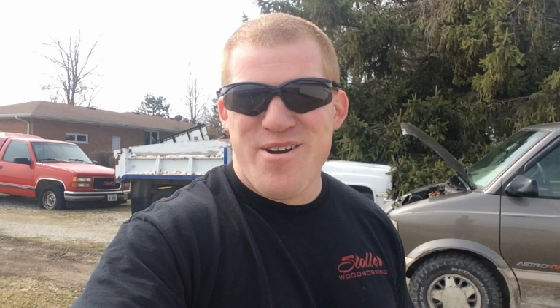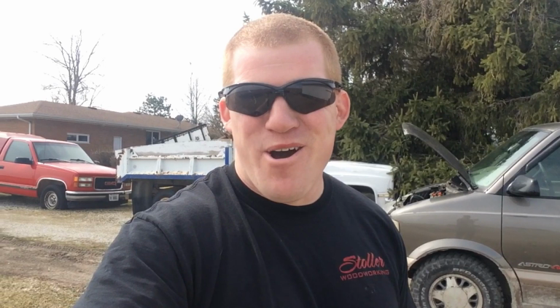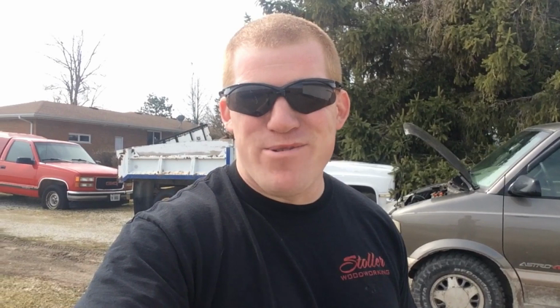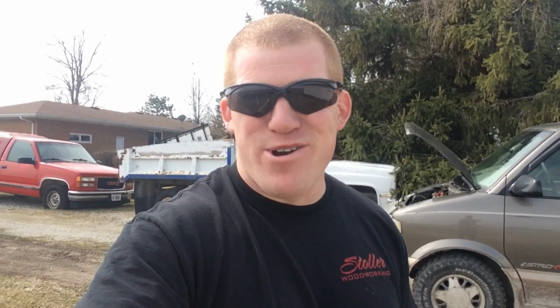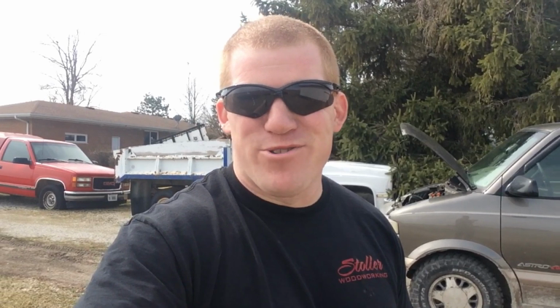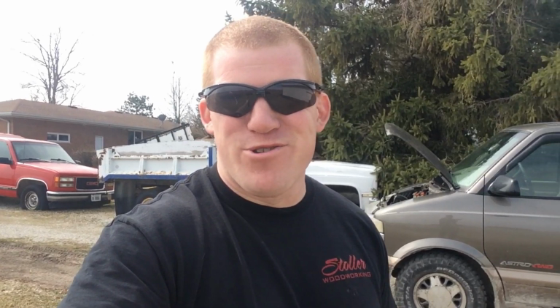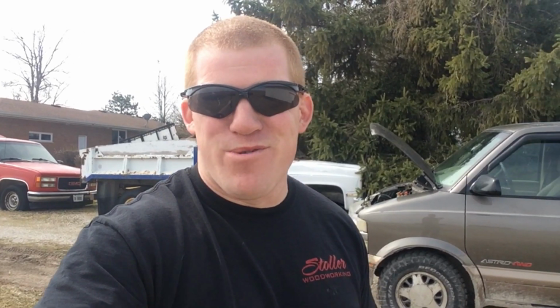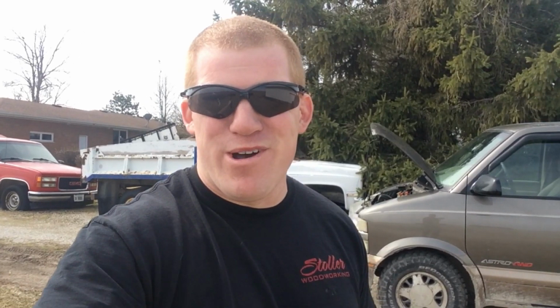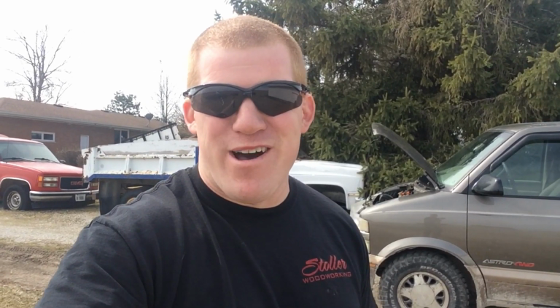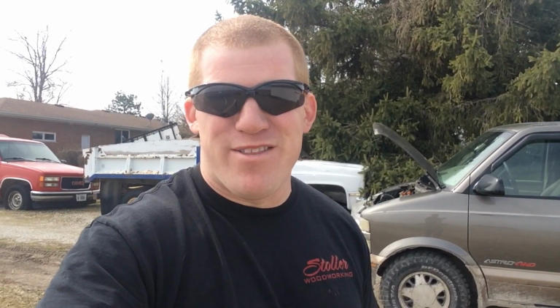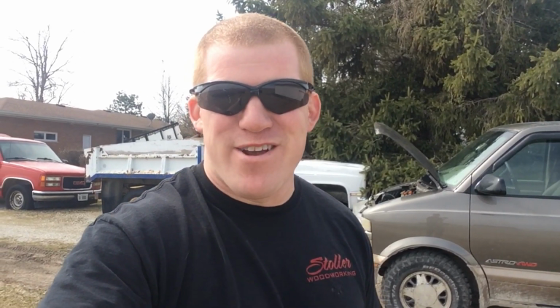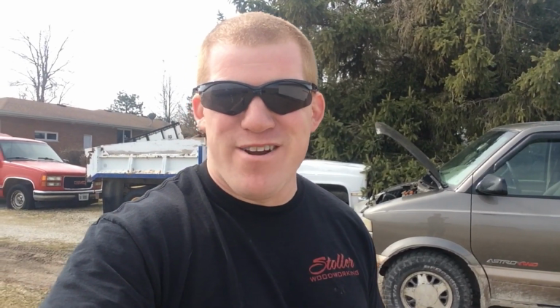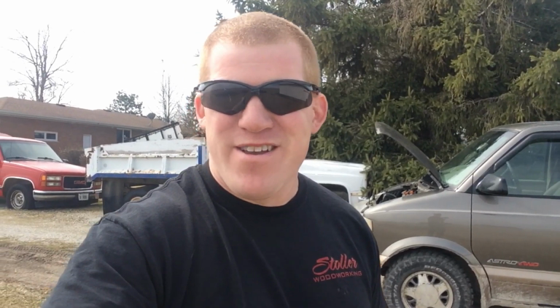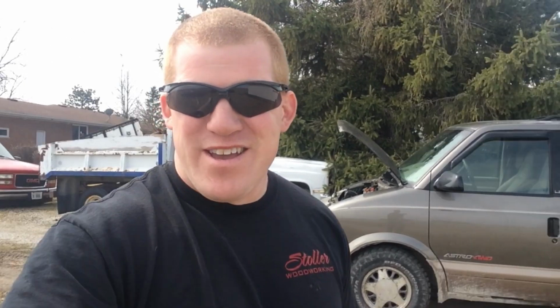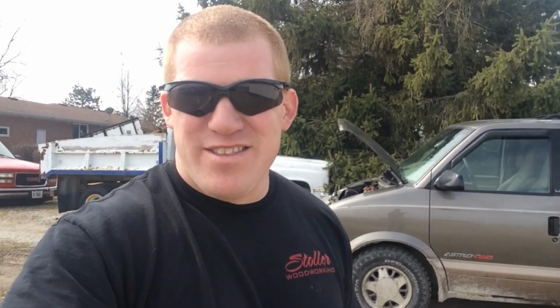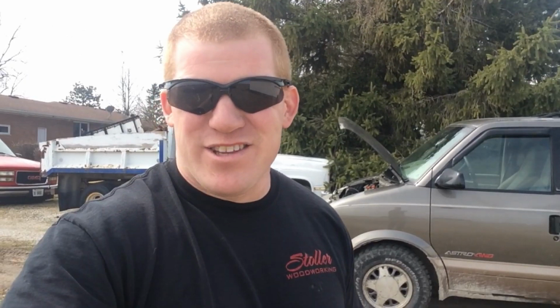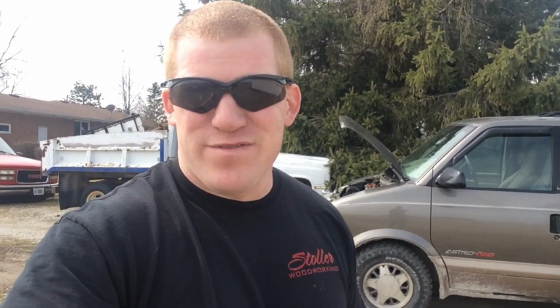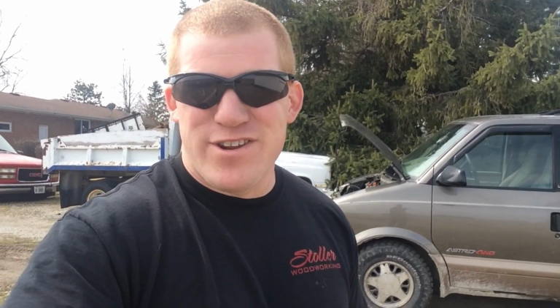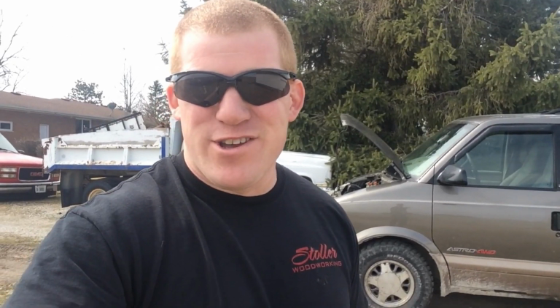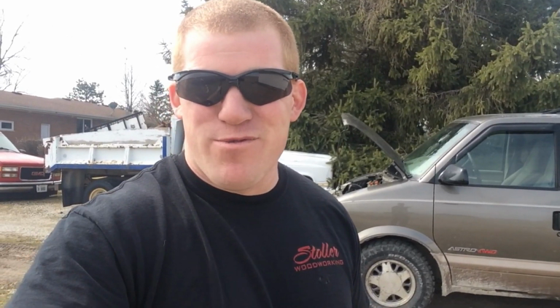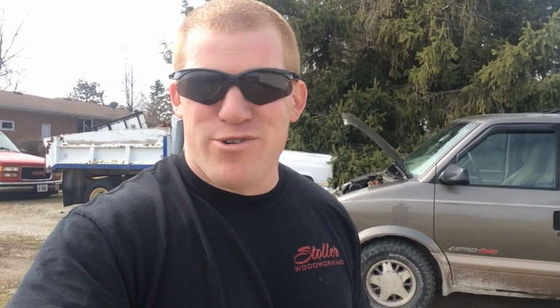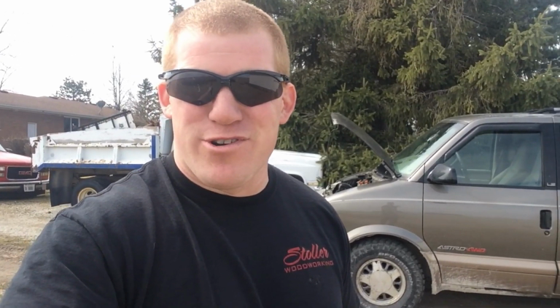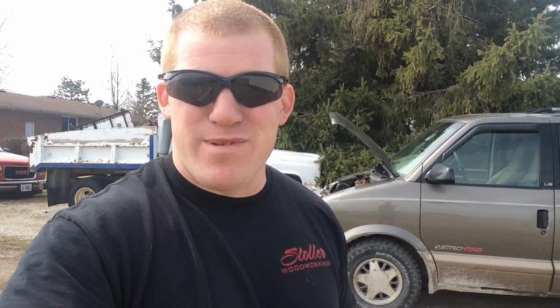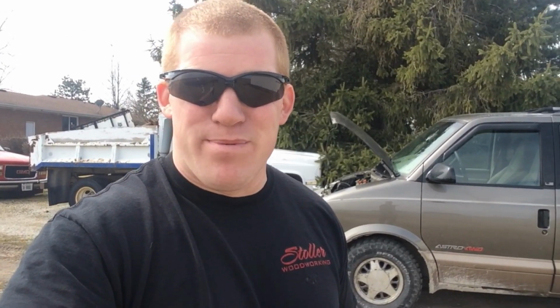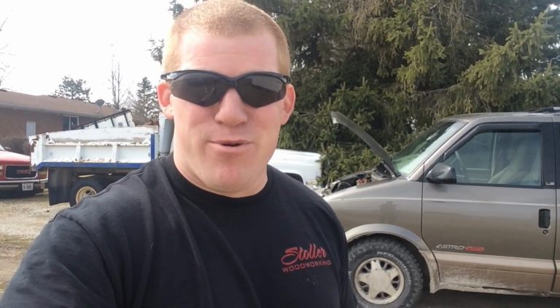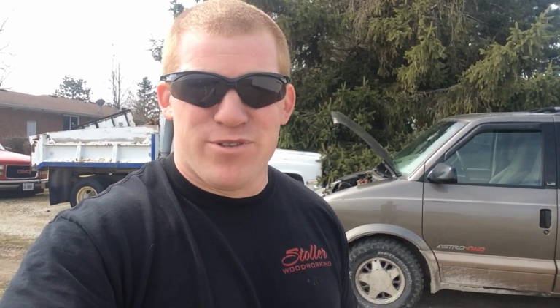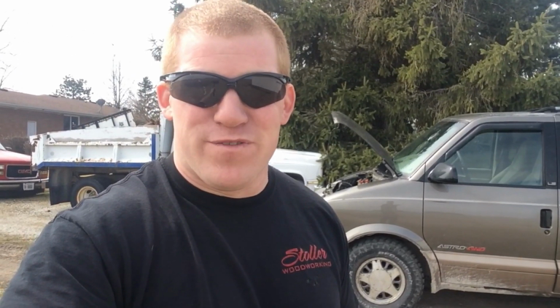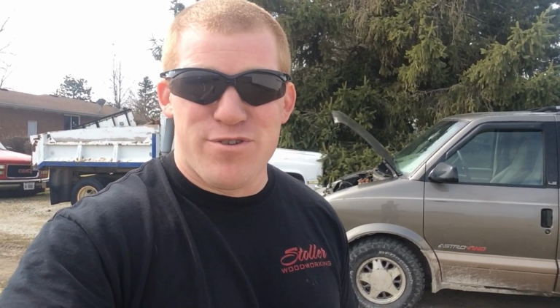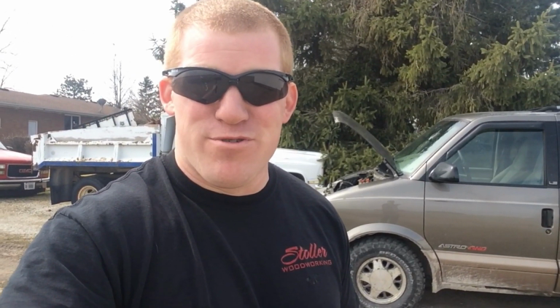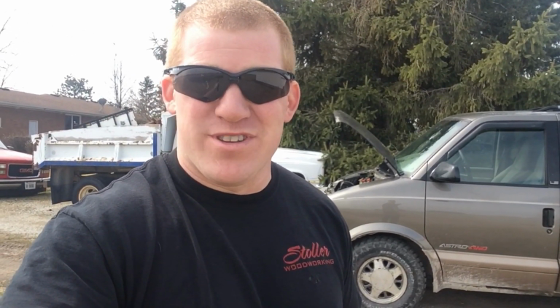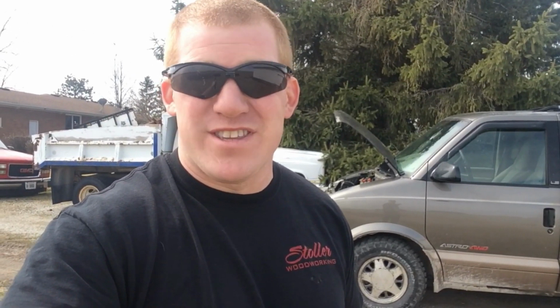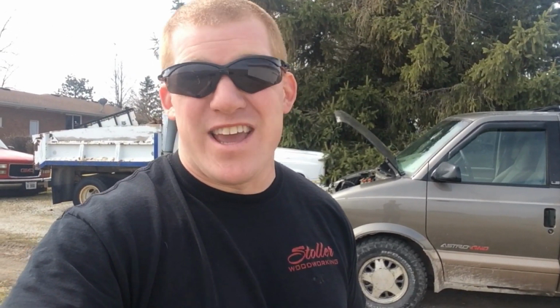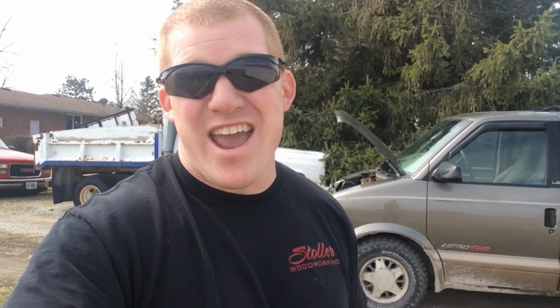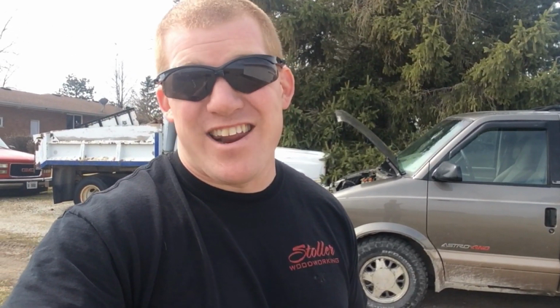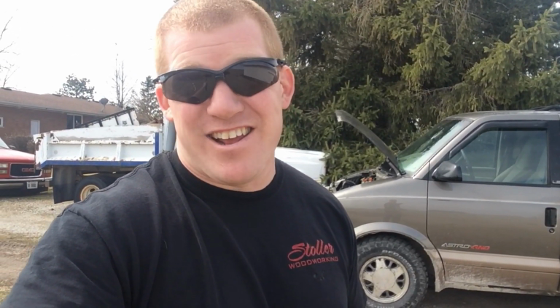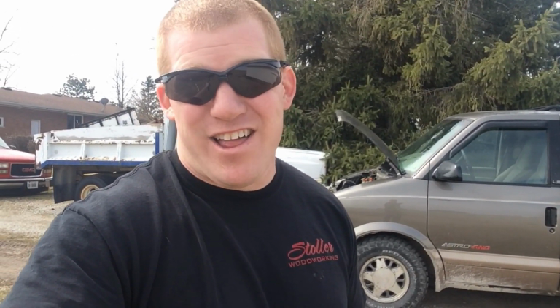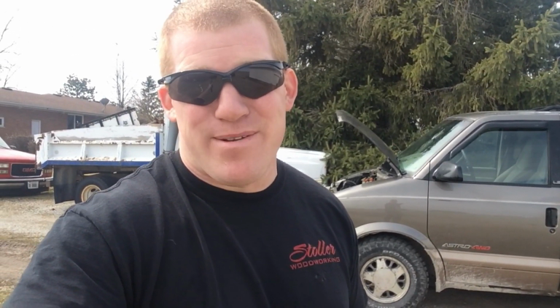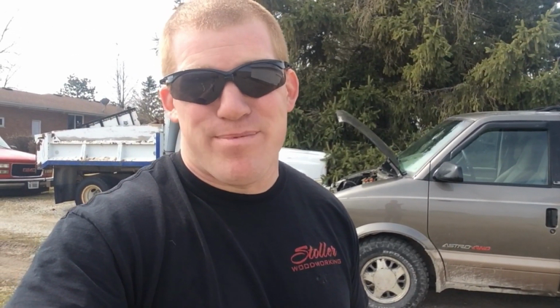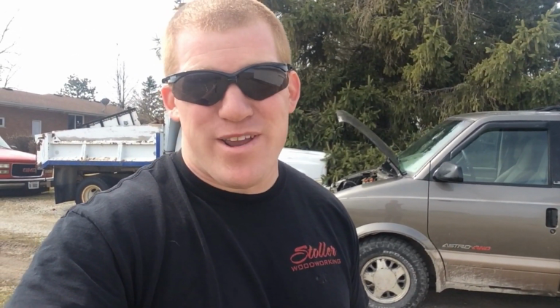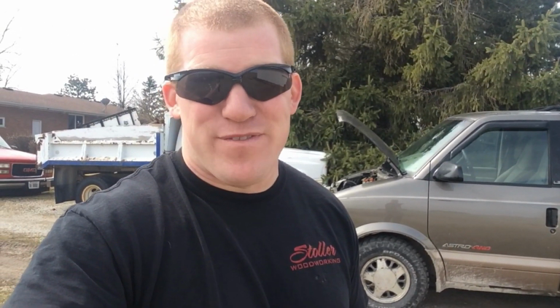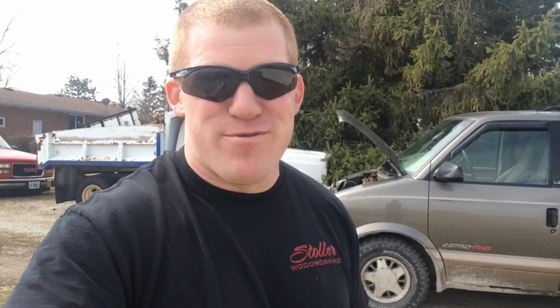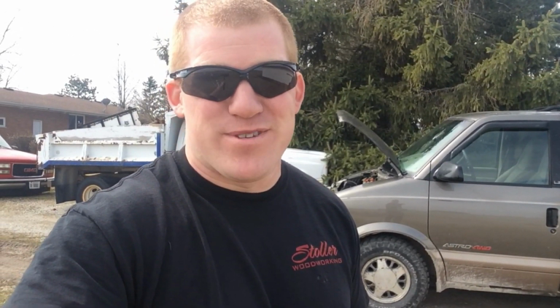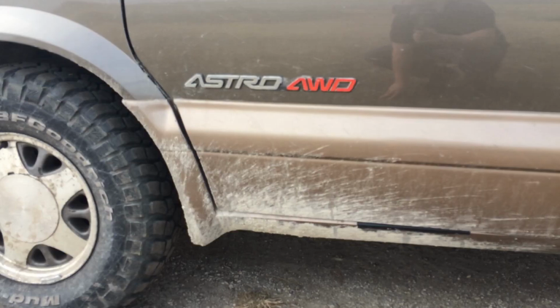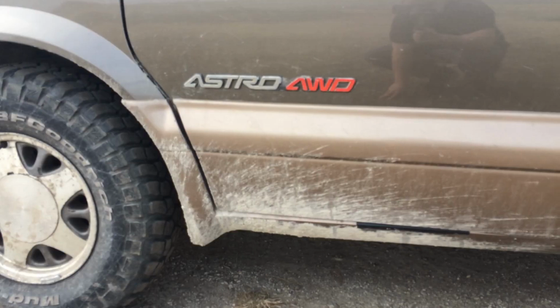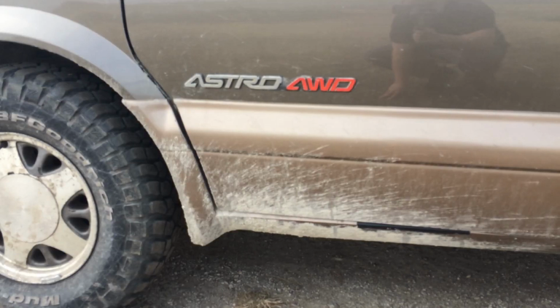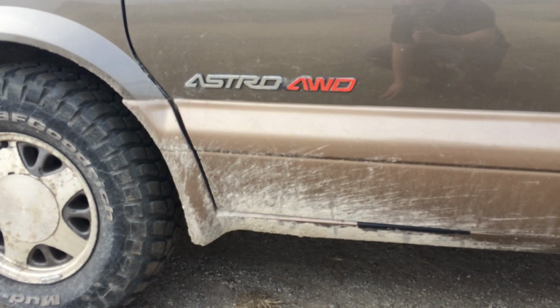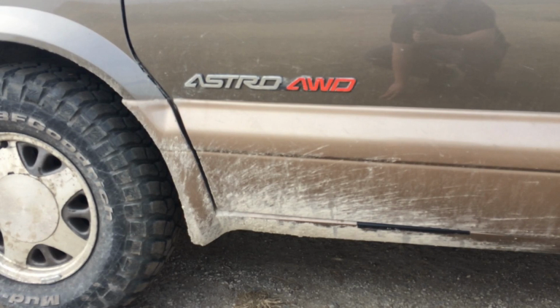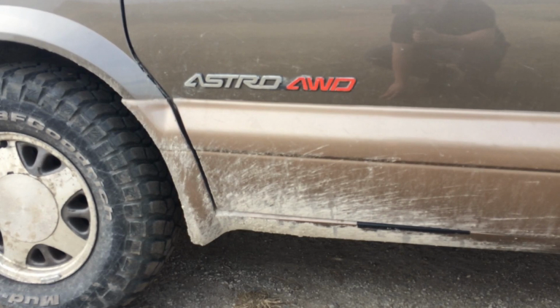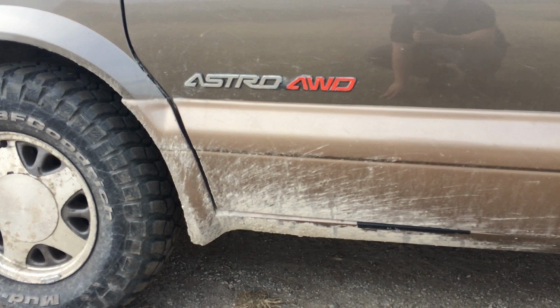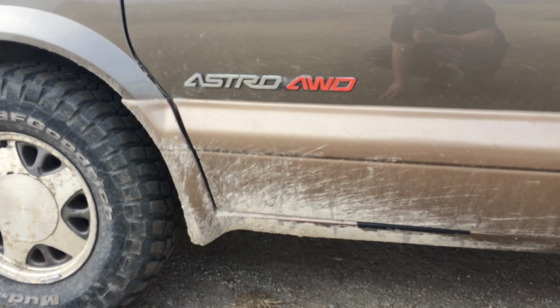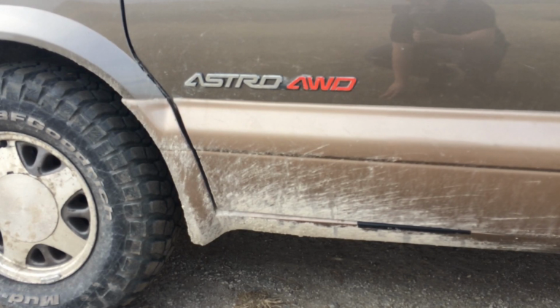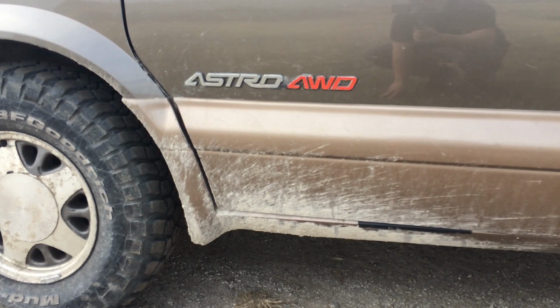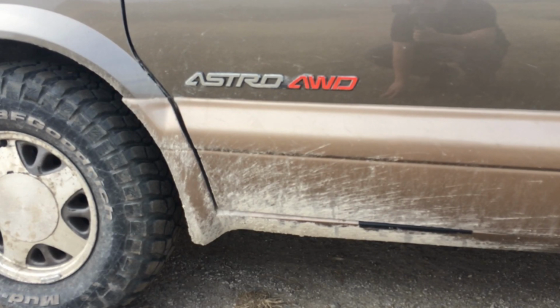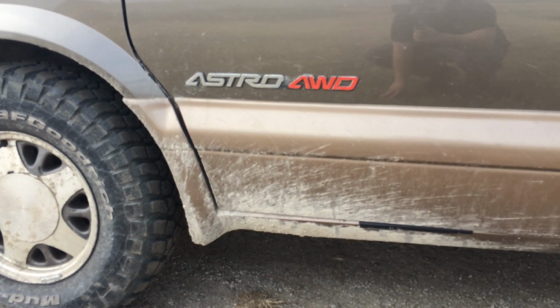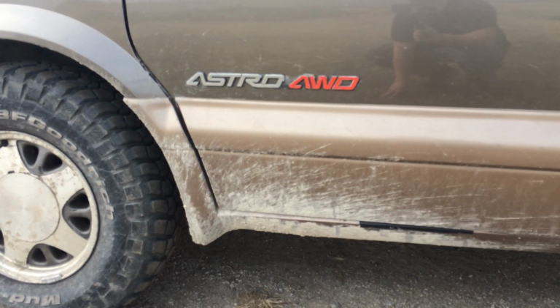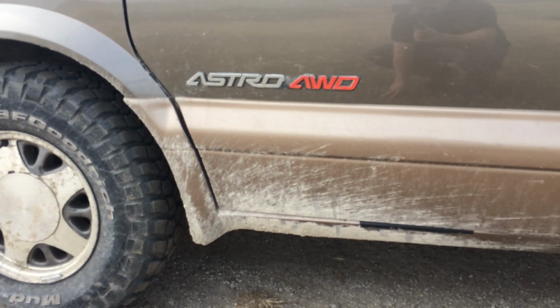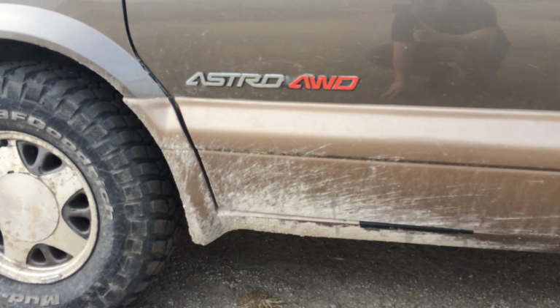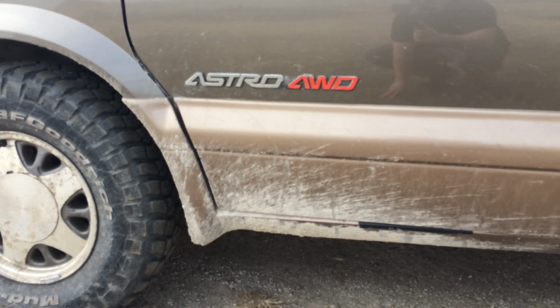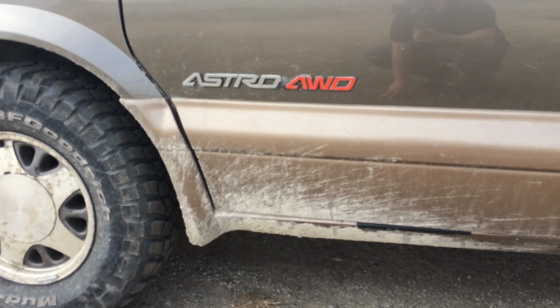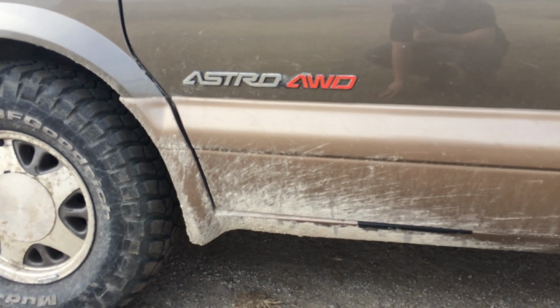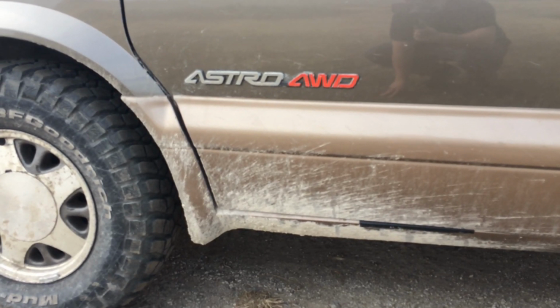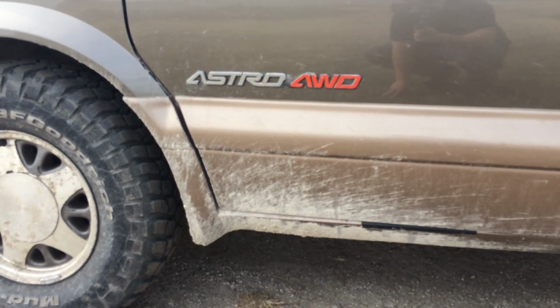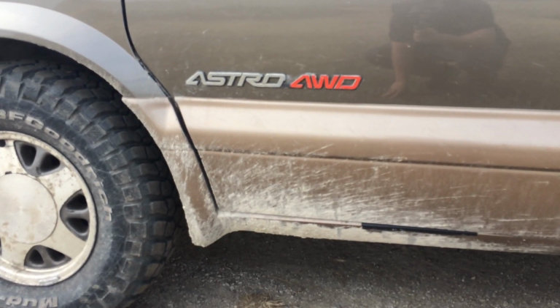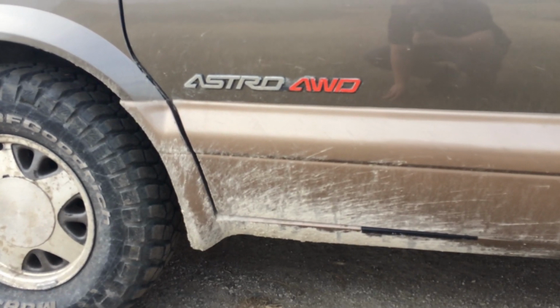Hope you're all doing well out there. In this video we're going to be pulling the fuse, the anti-lock brake fuse, out of this all-wheel drive Astrovan, year 2000.